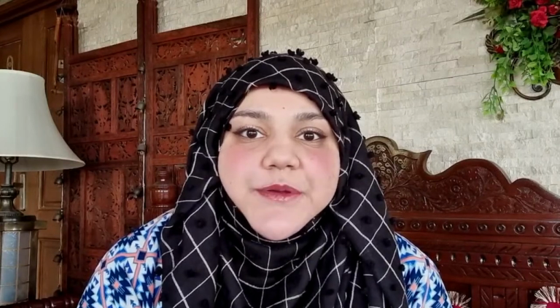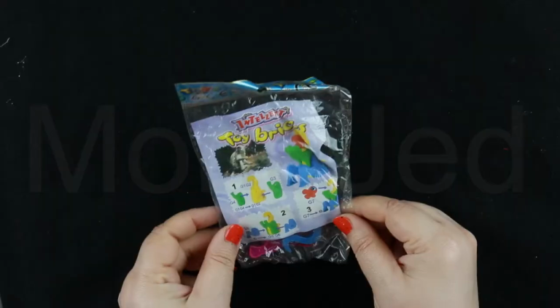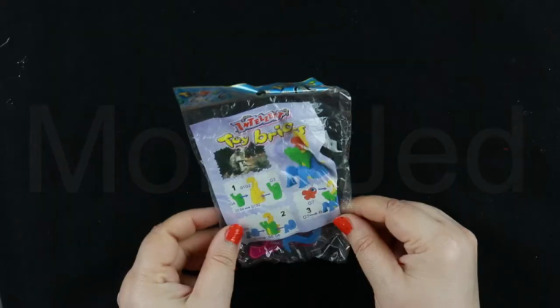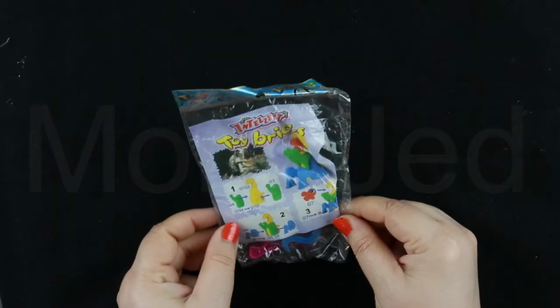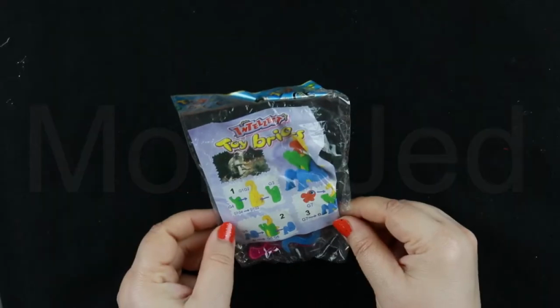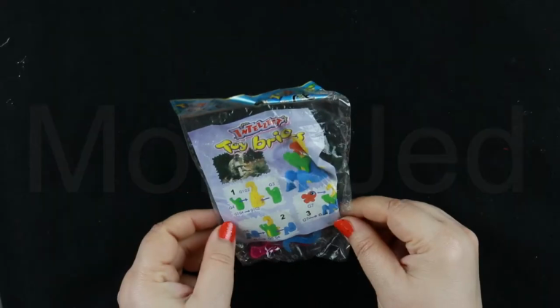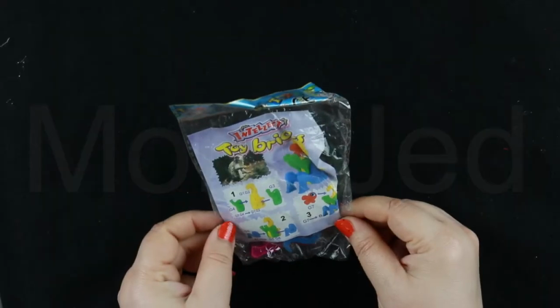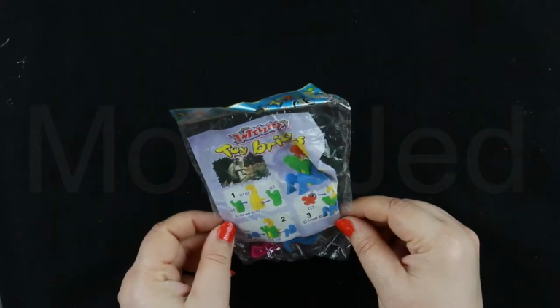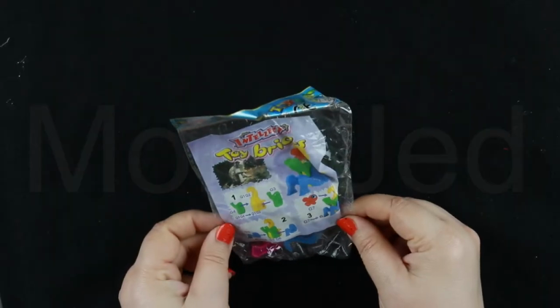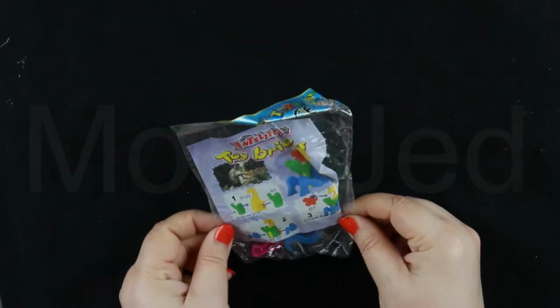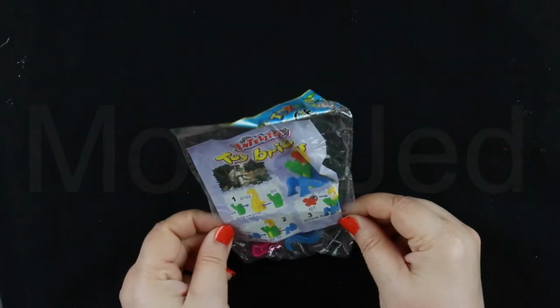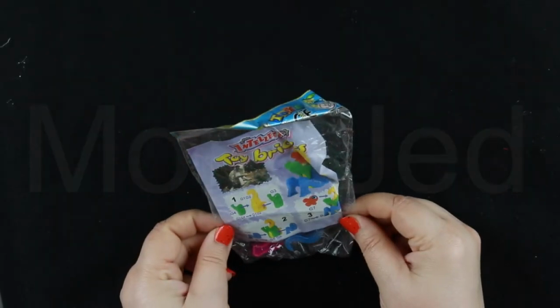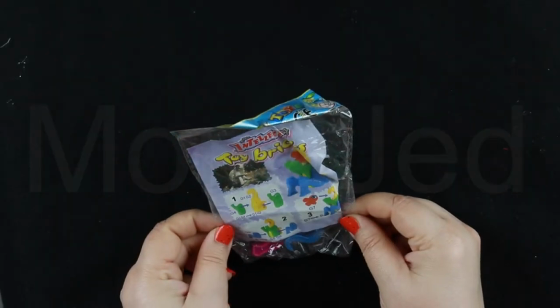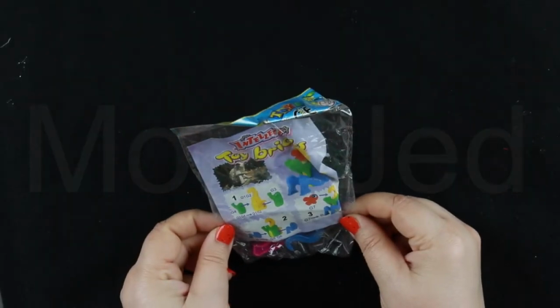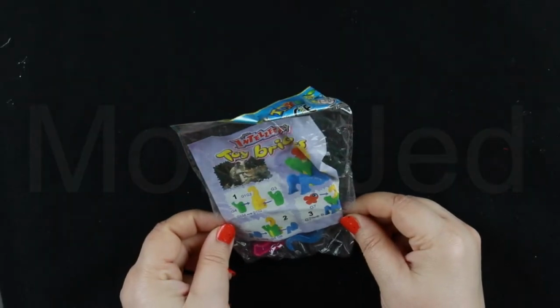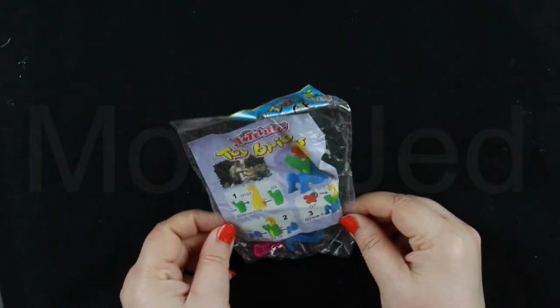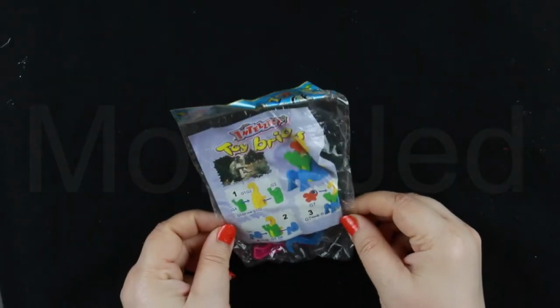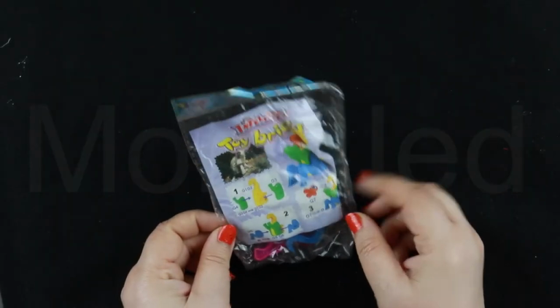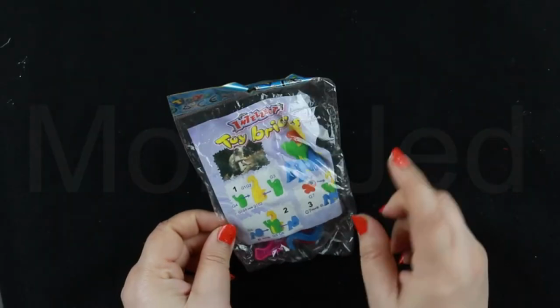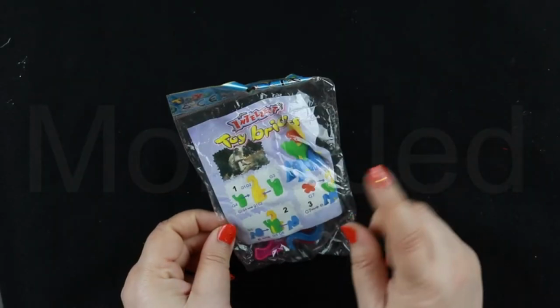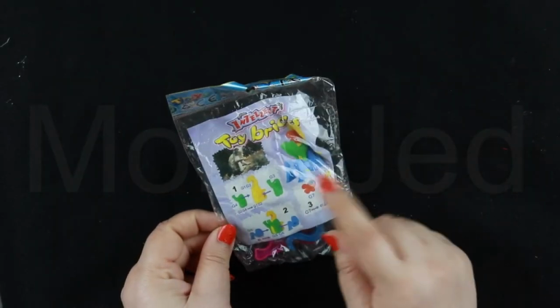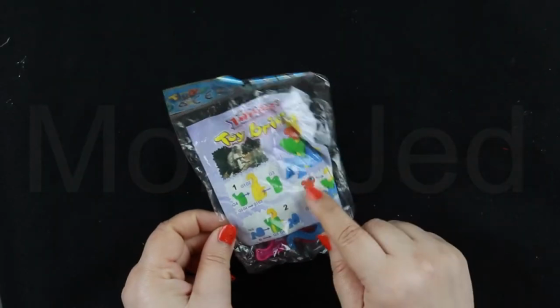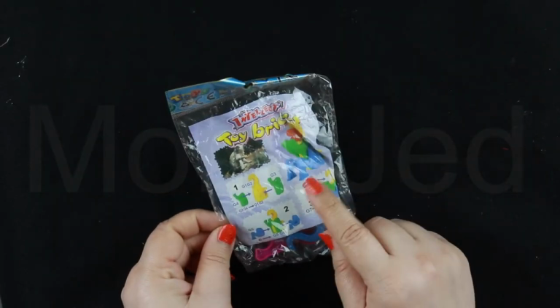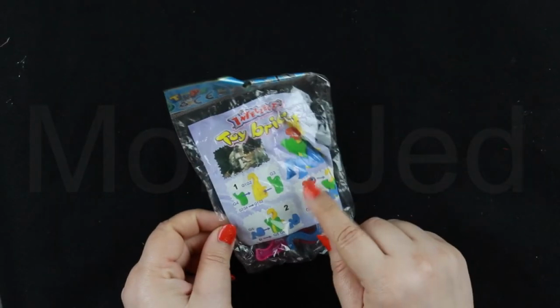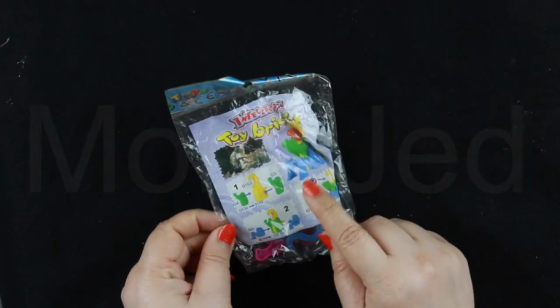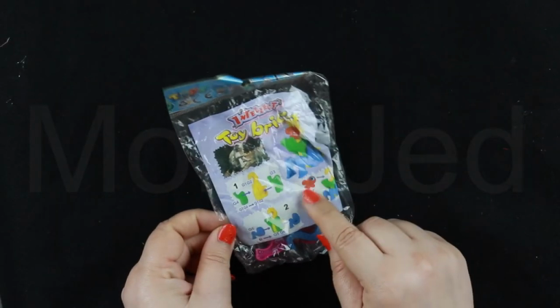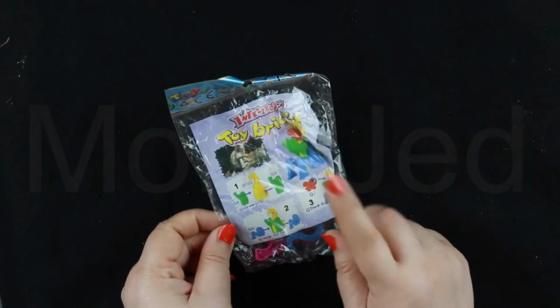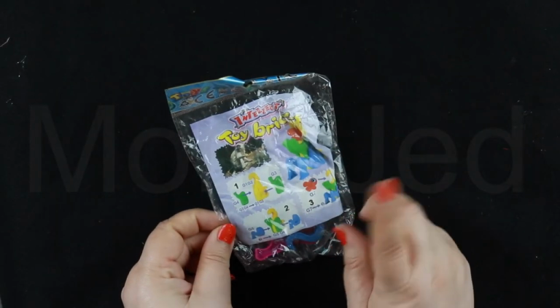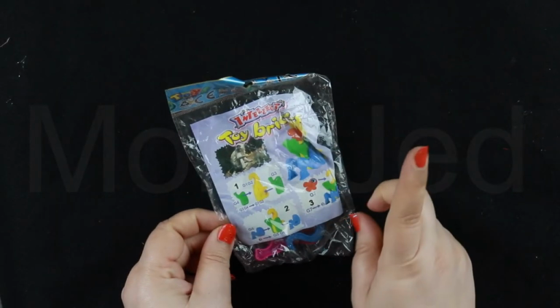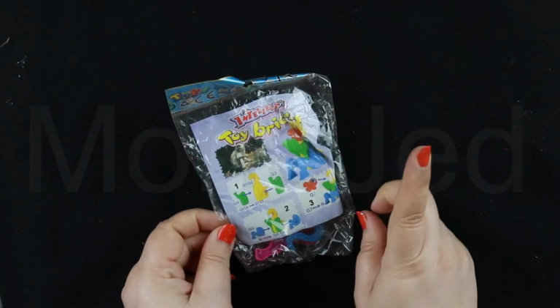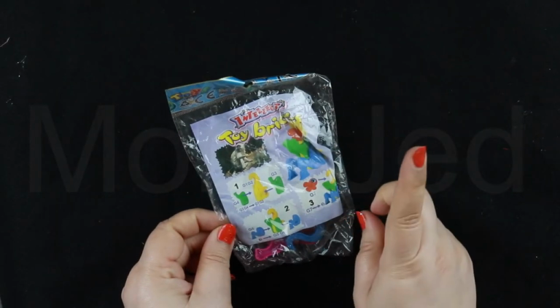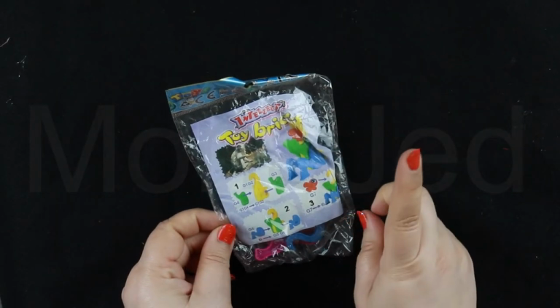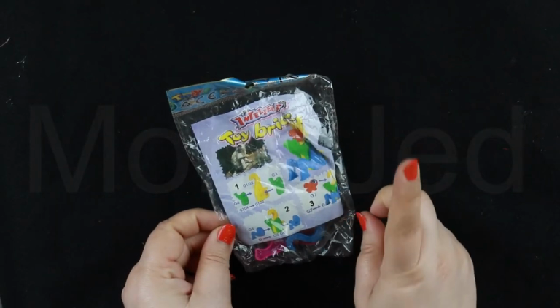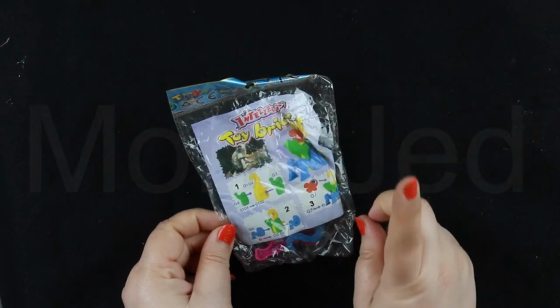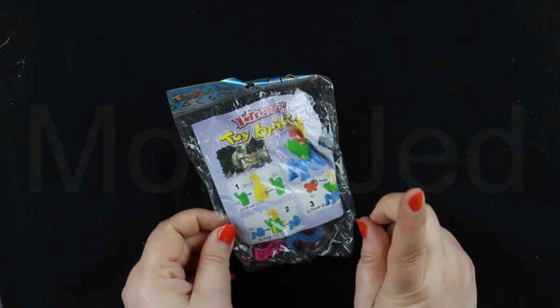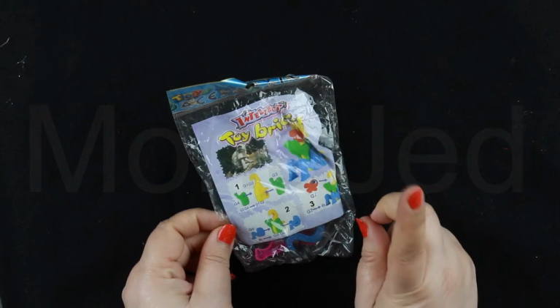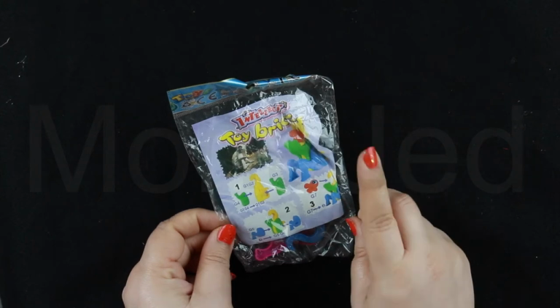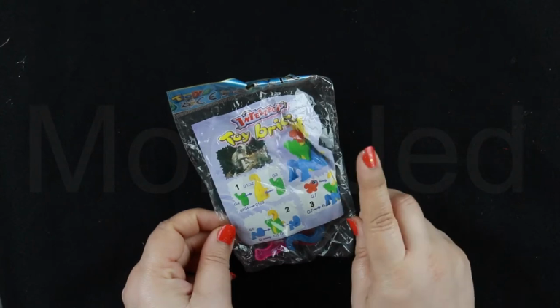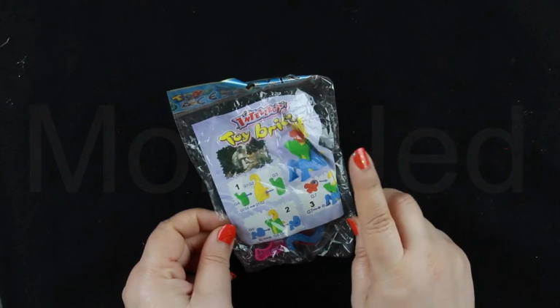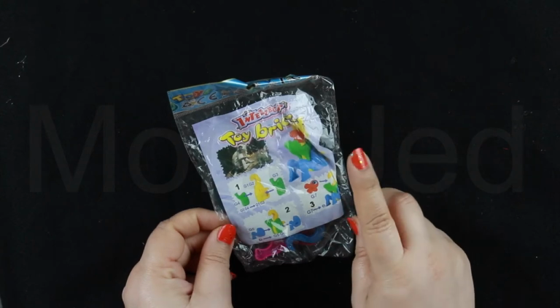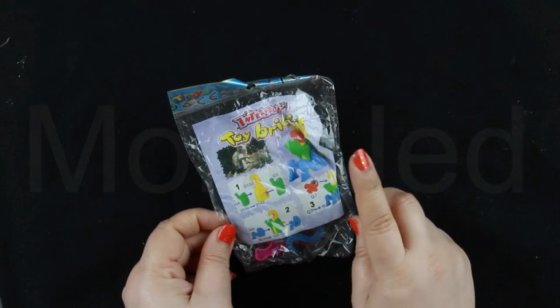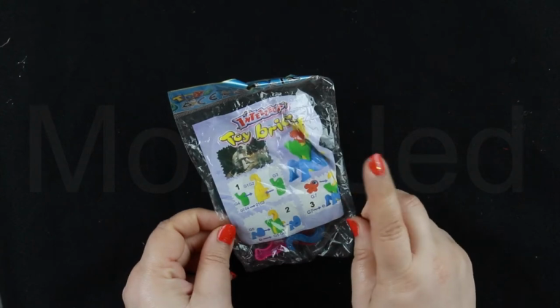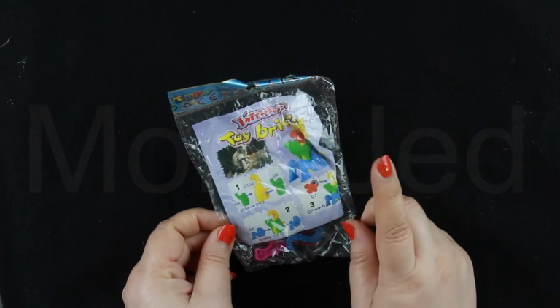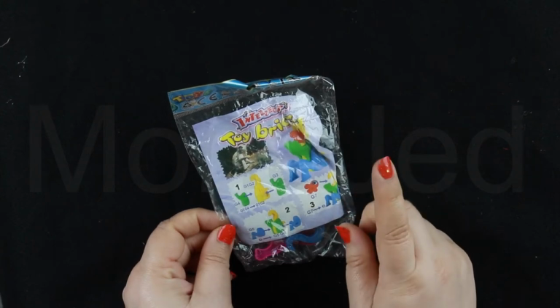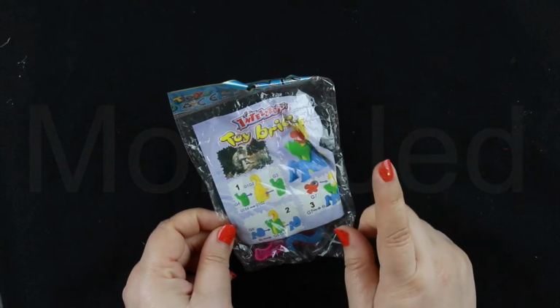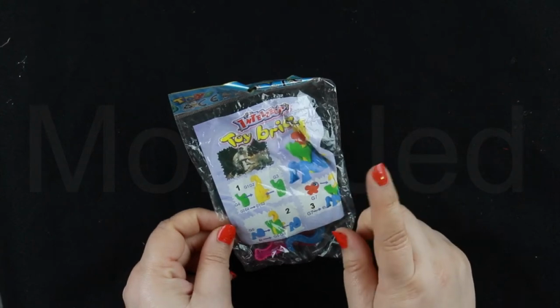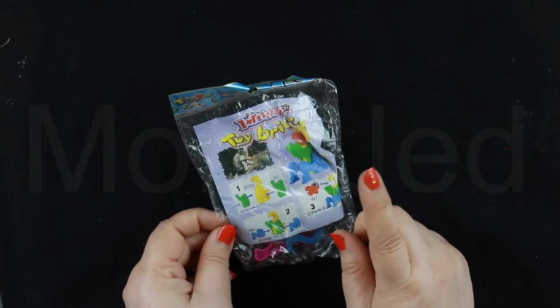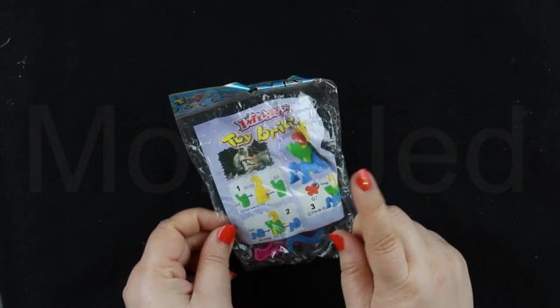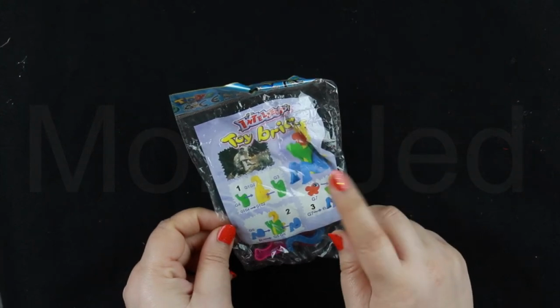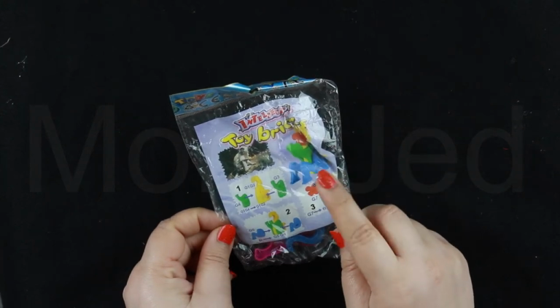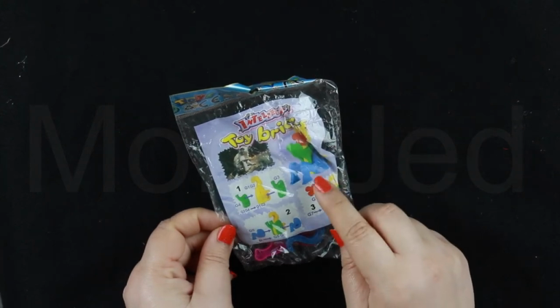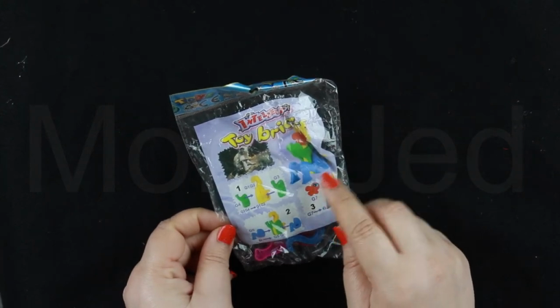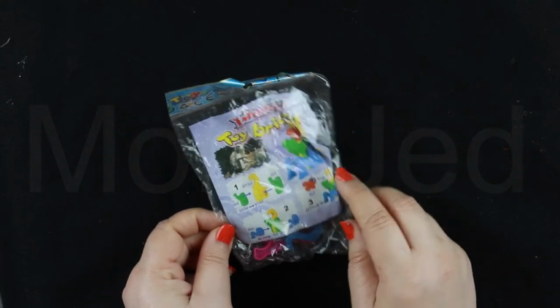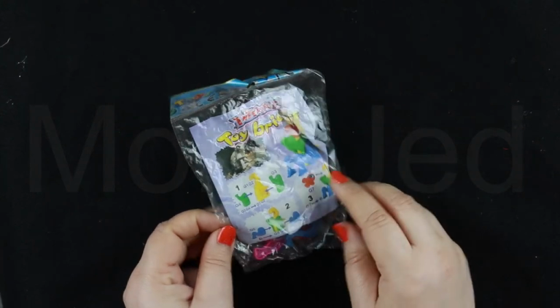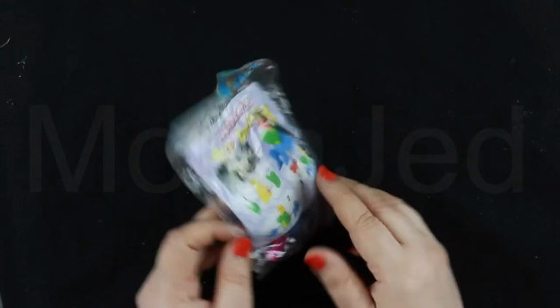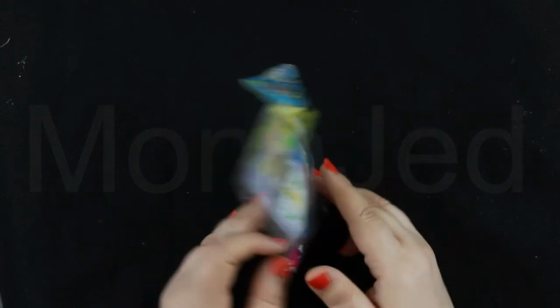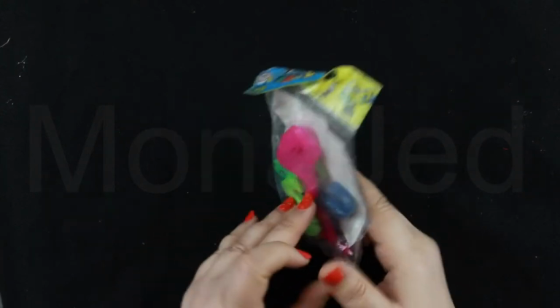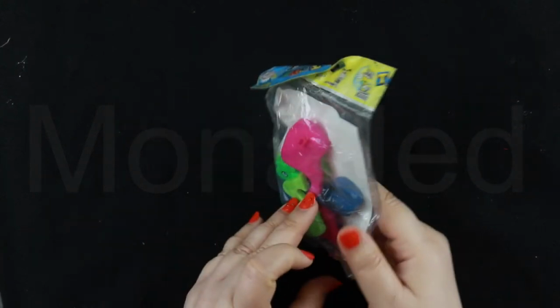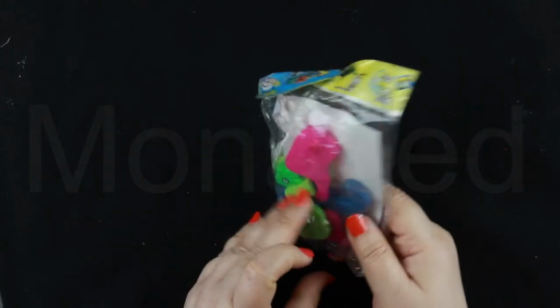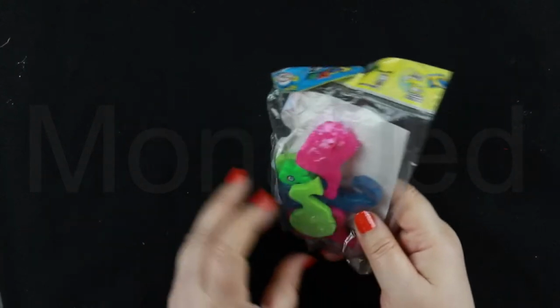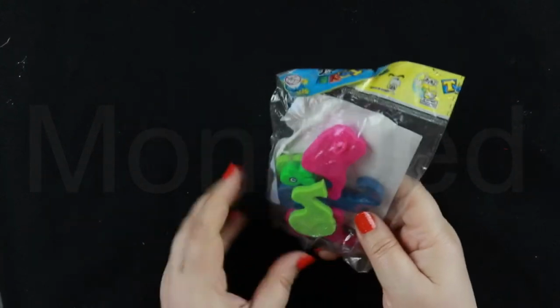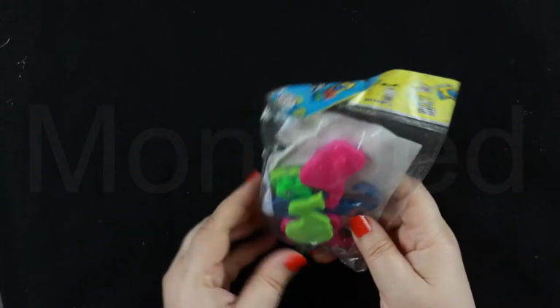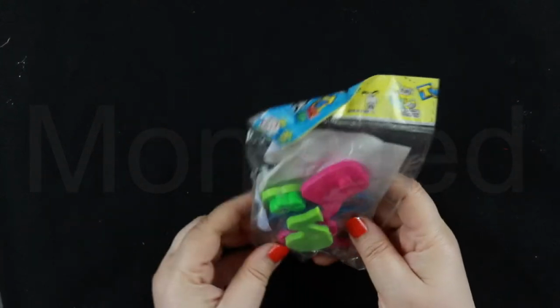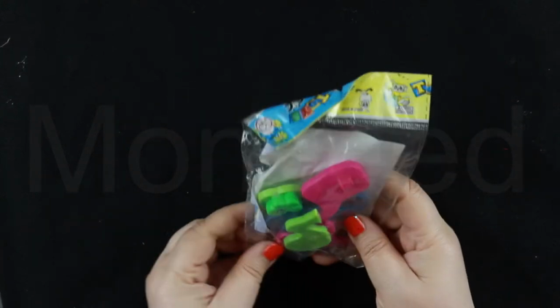We have this toy brick — this one was the same one. We have the squirrel and this one is the monkey.